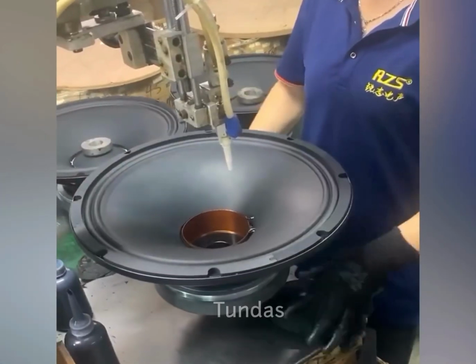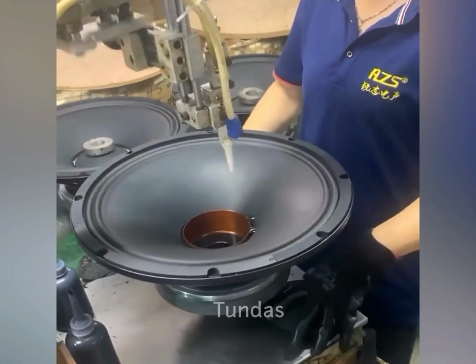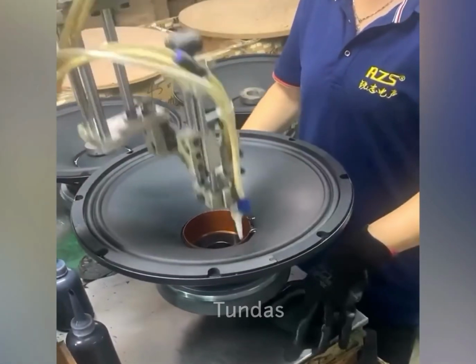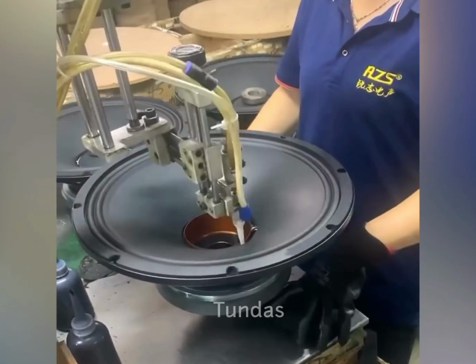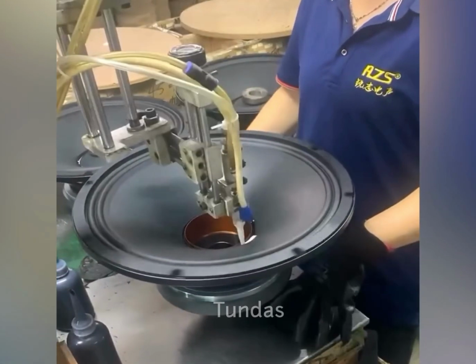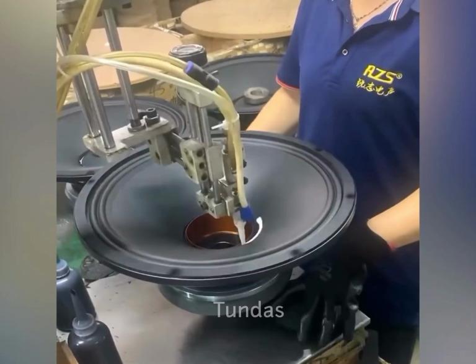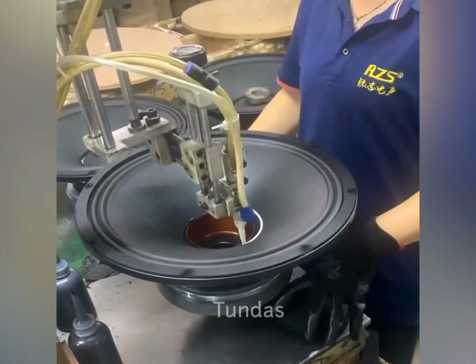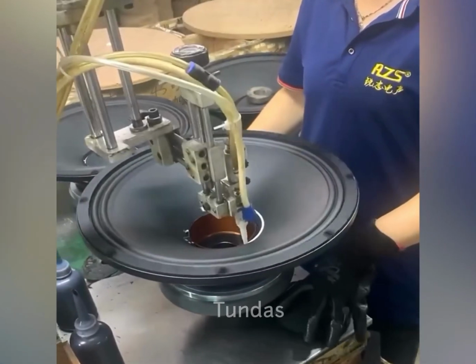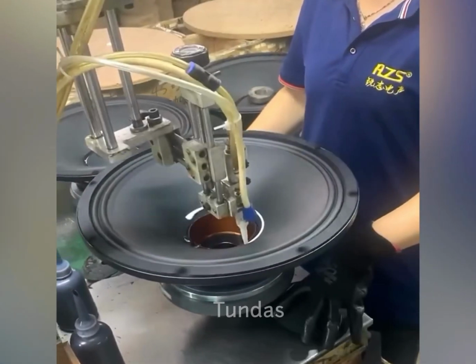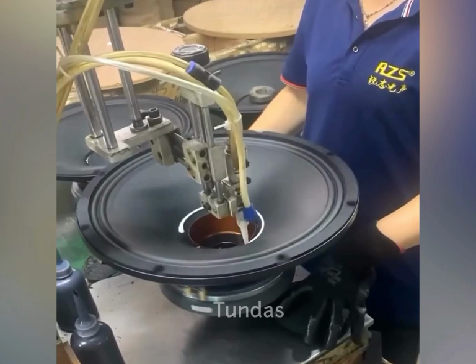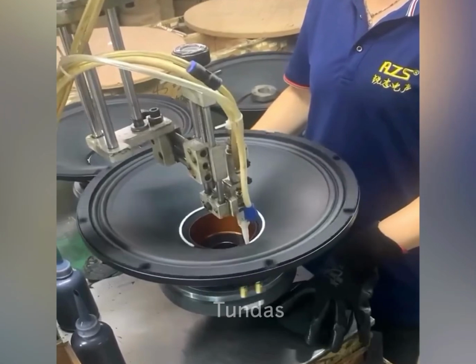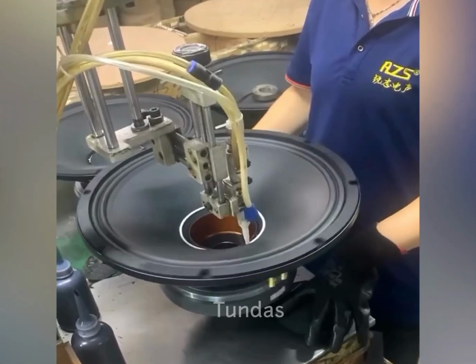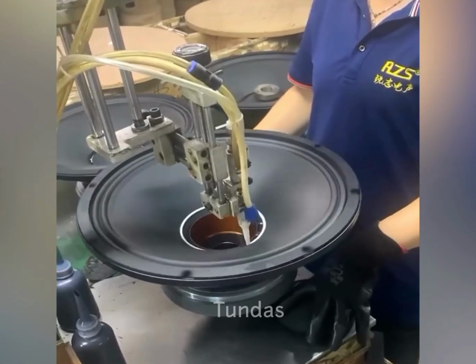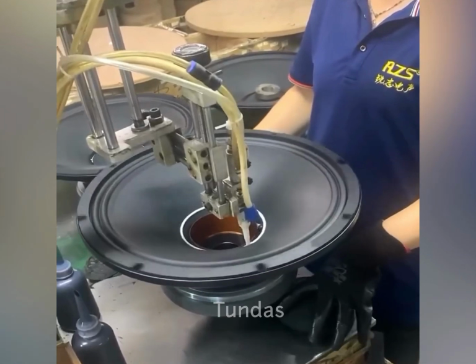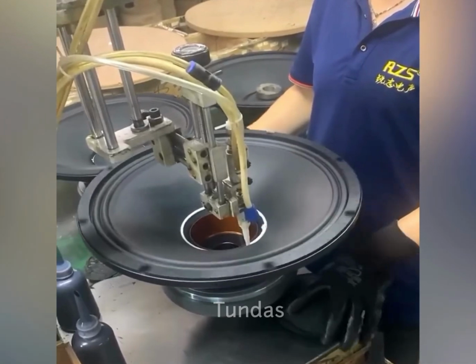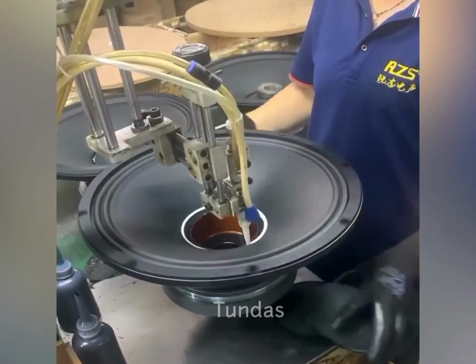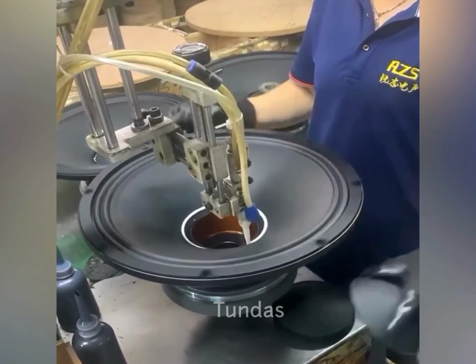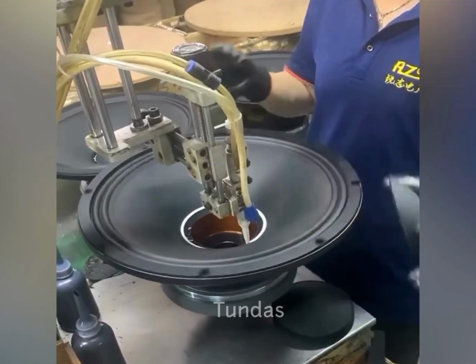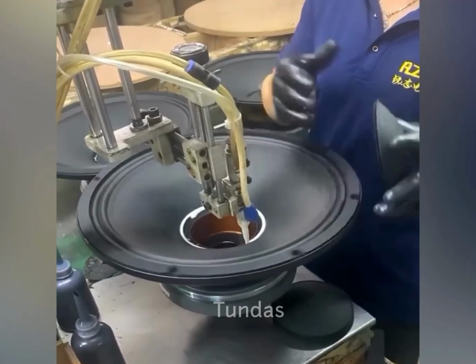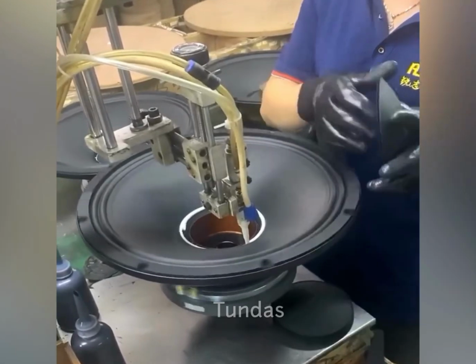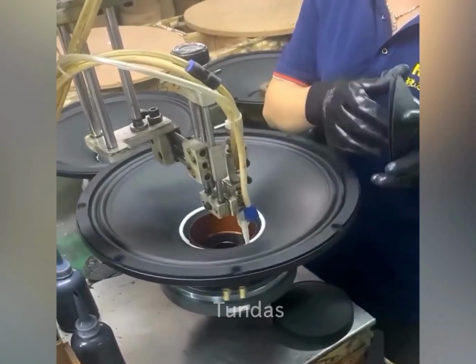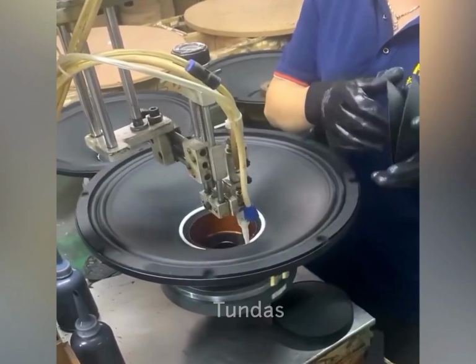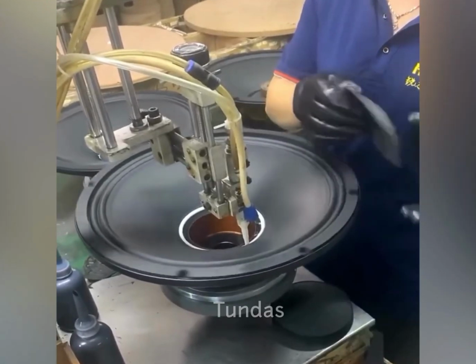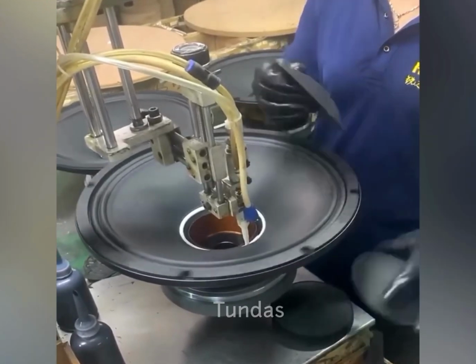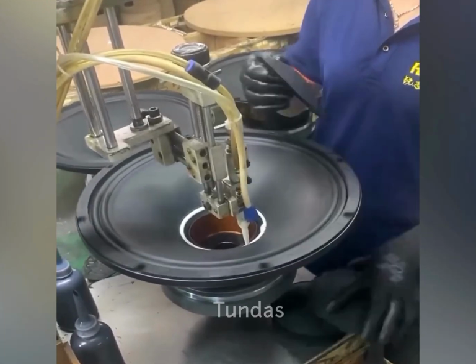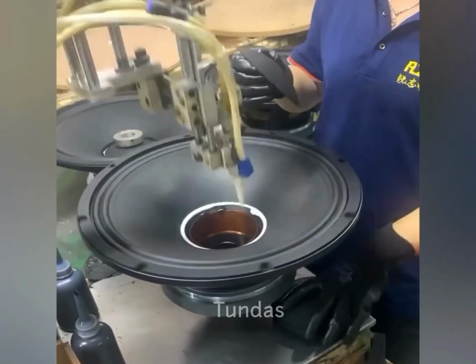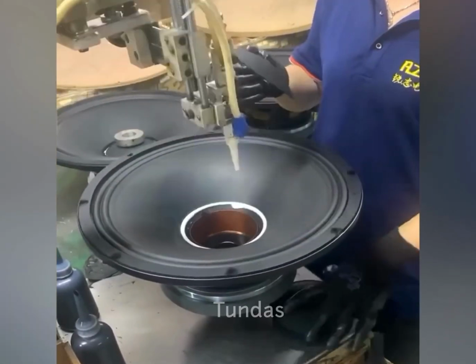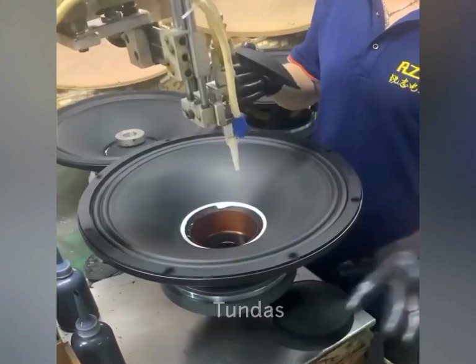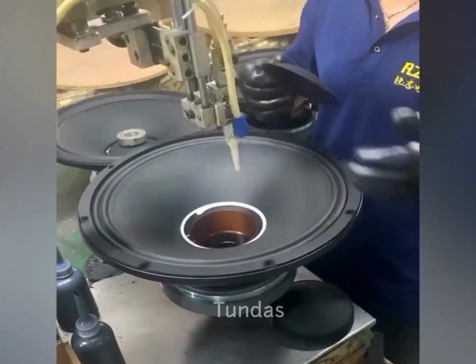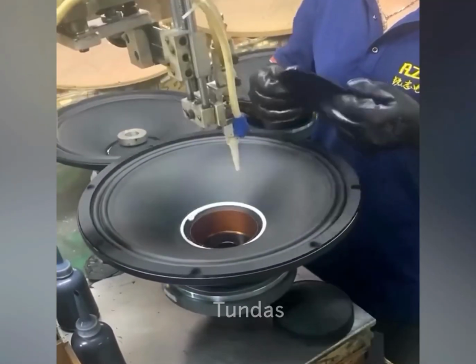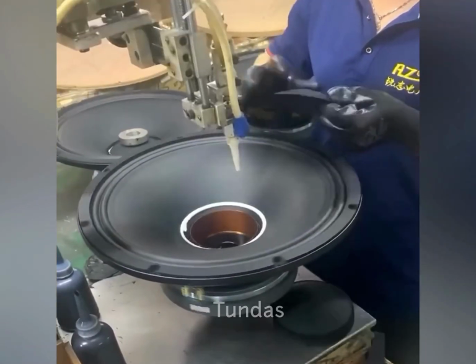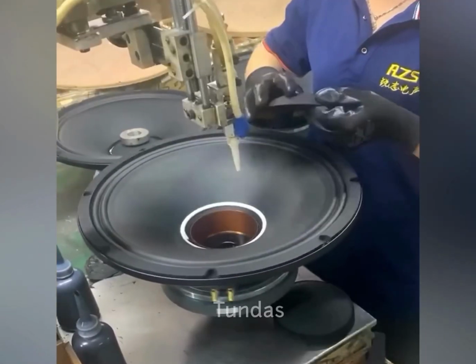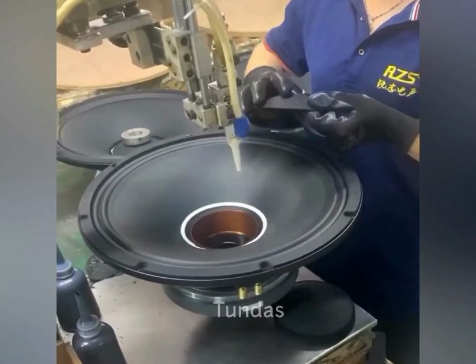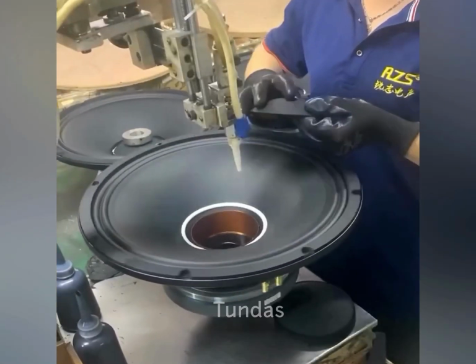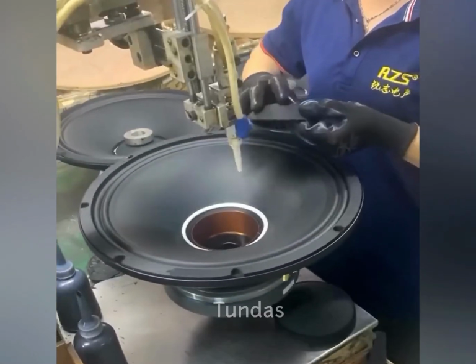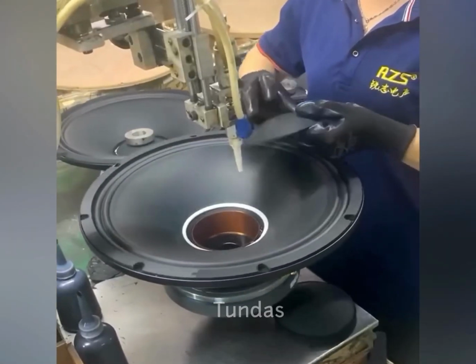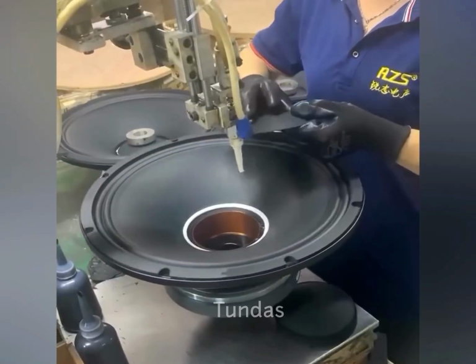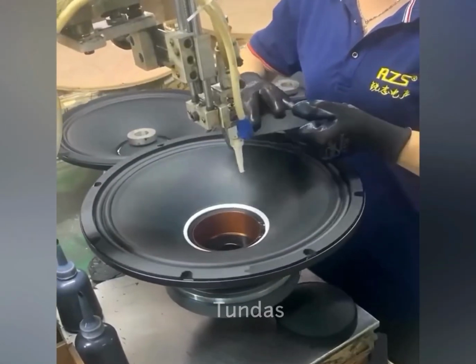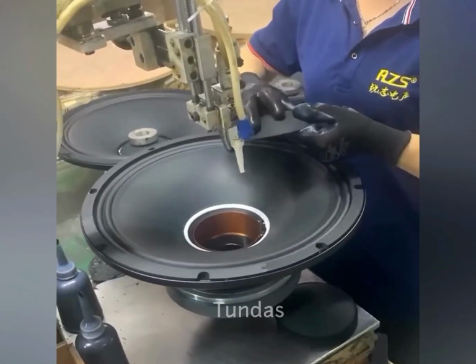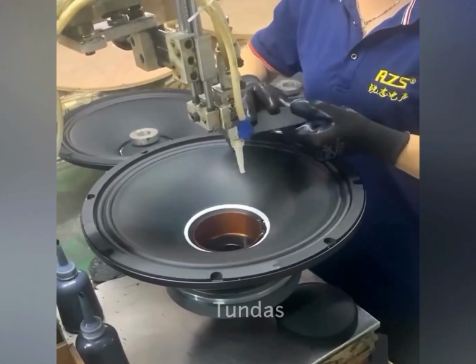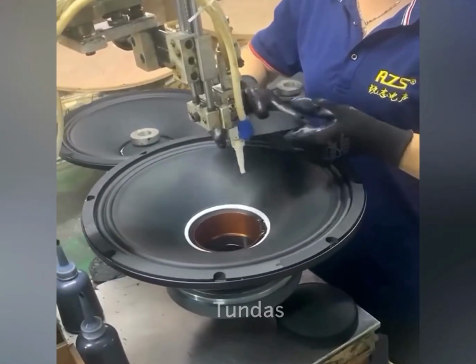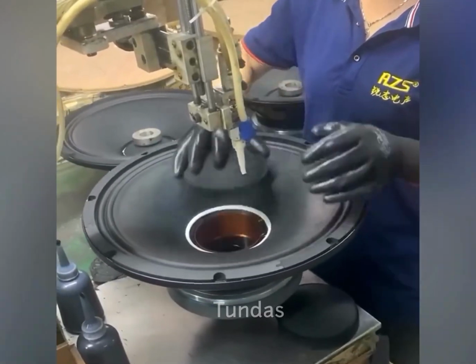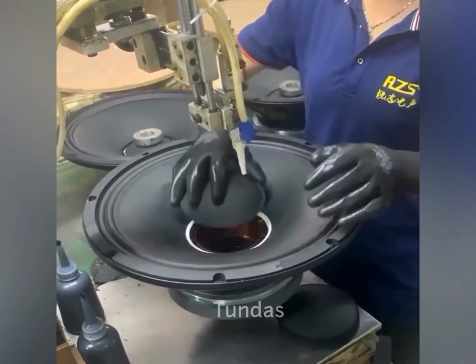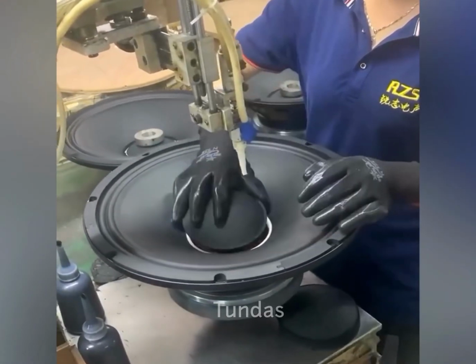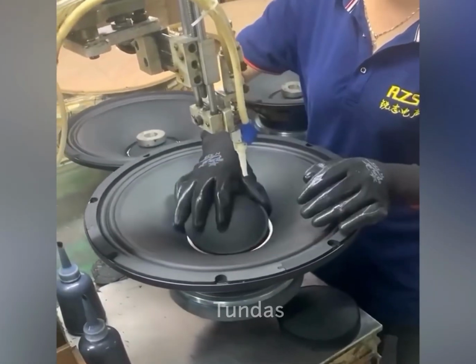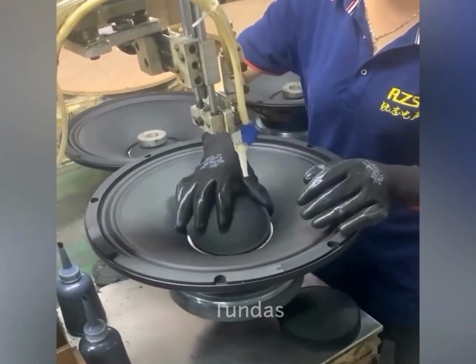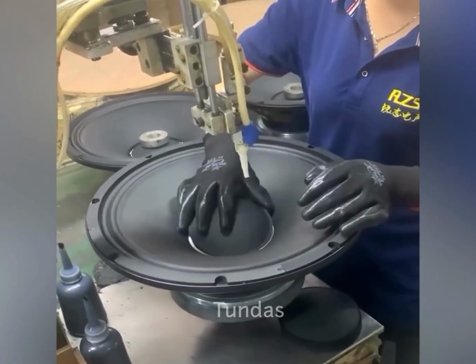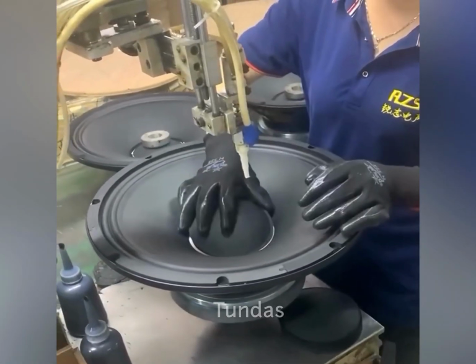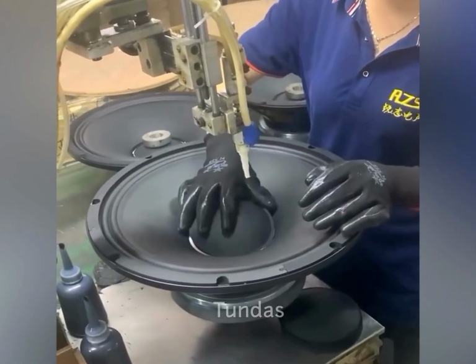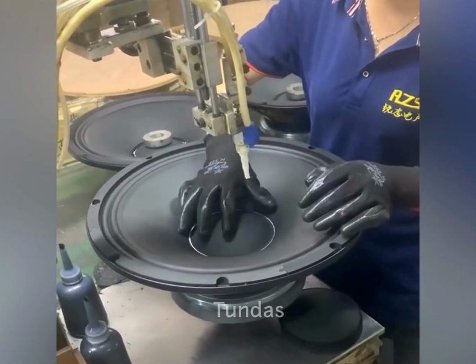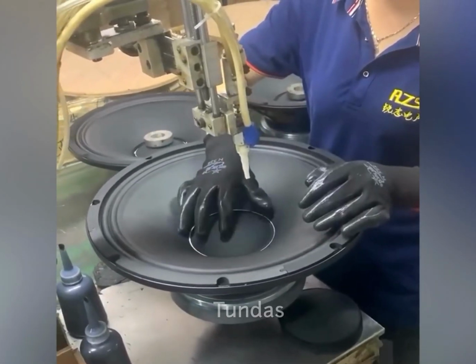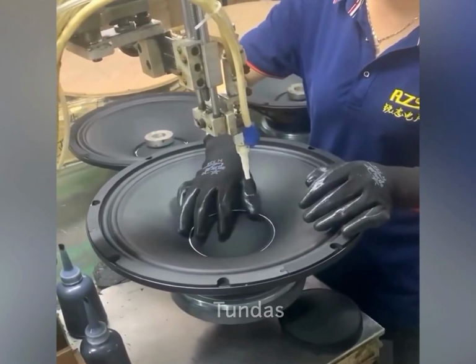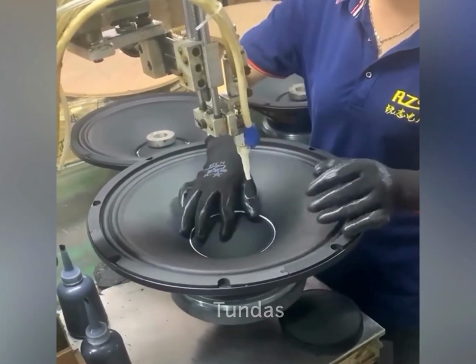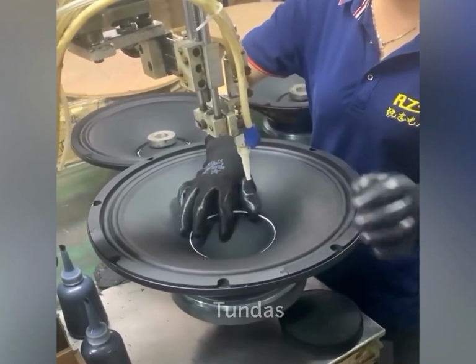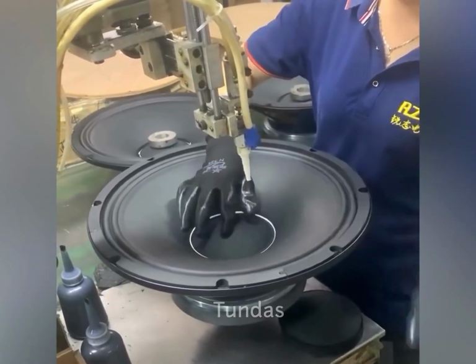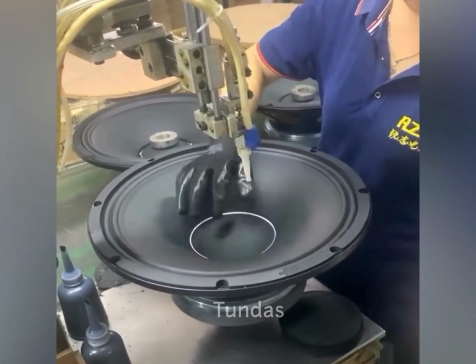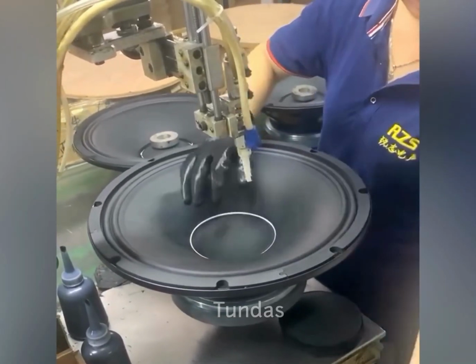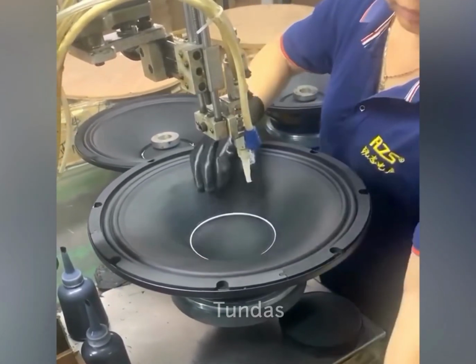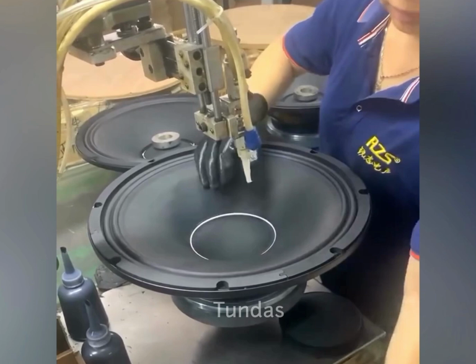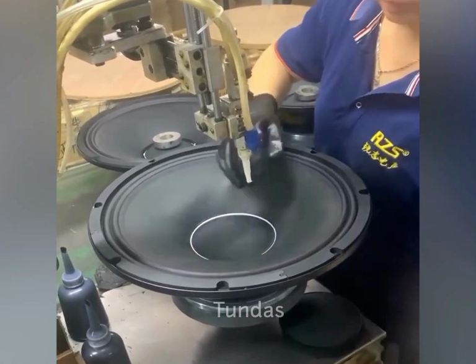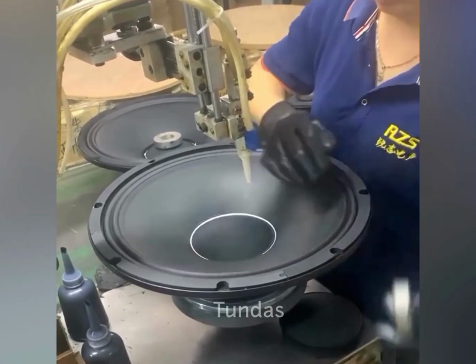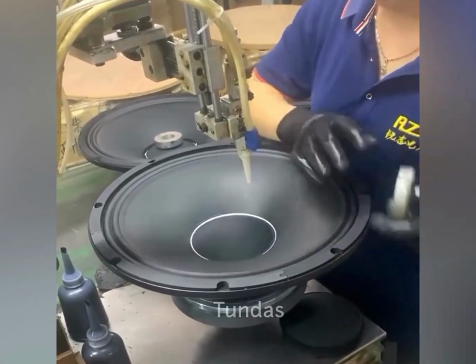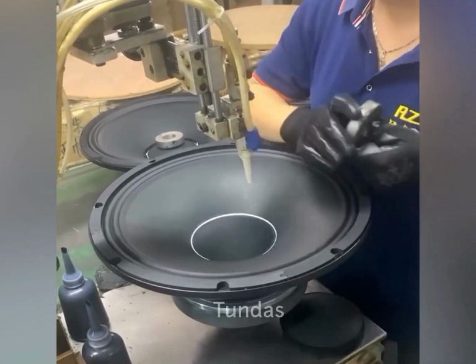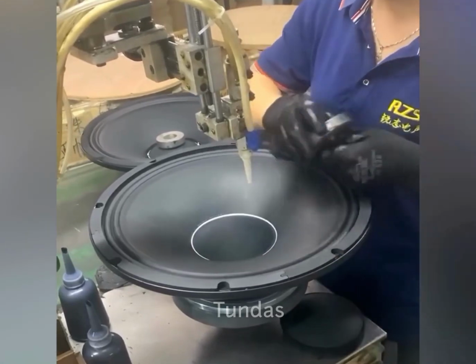This is a line for the production of powerful musical diffusers. At this stage, the worker glues the cap to protect against dust.